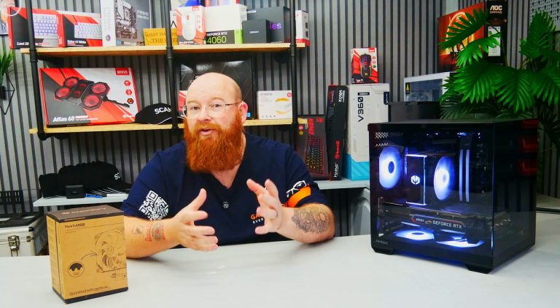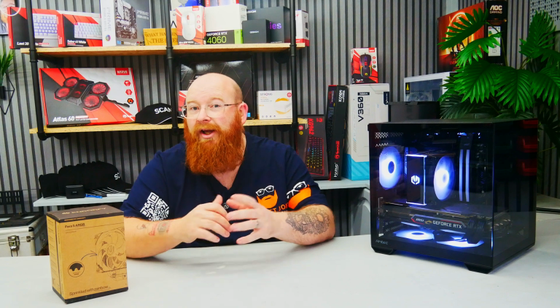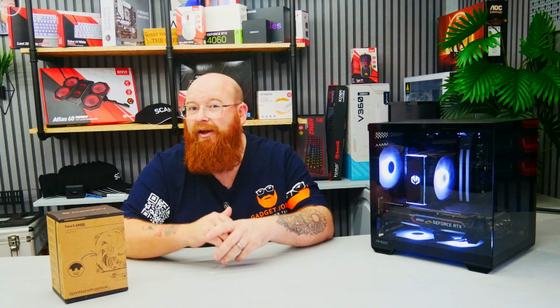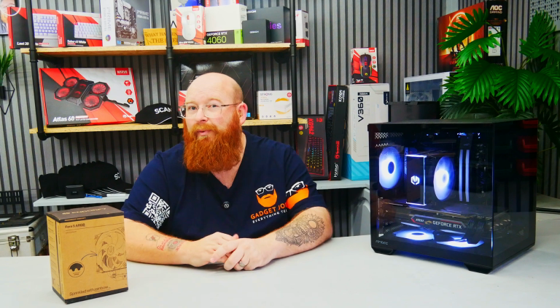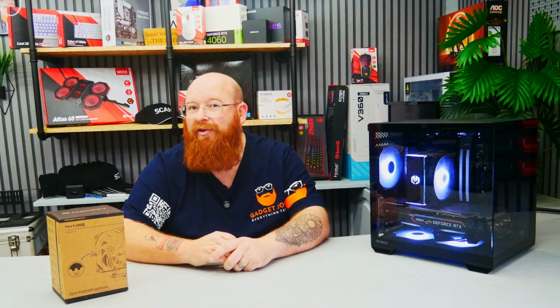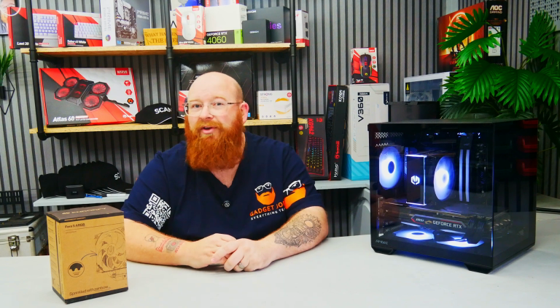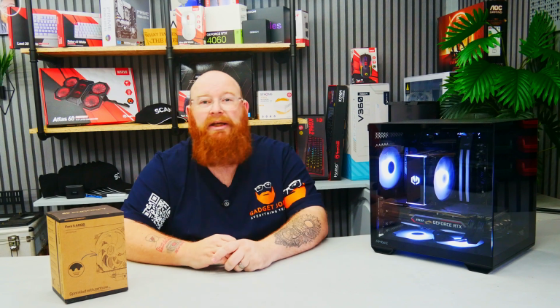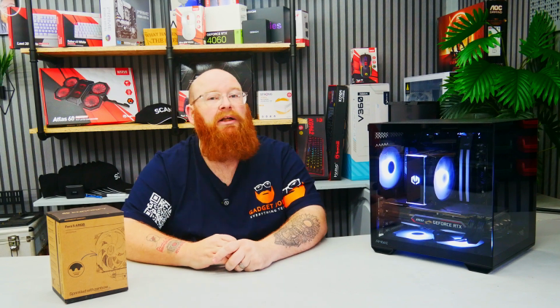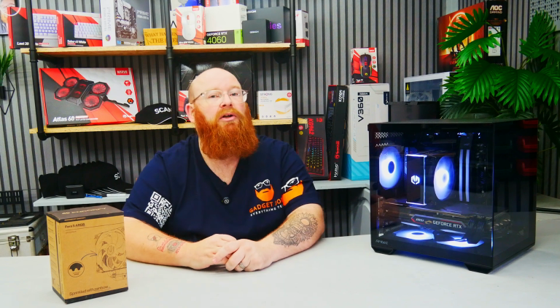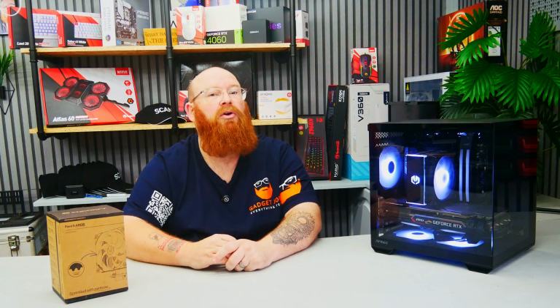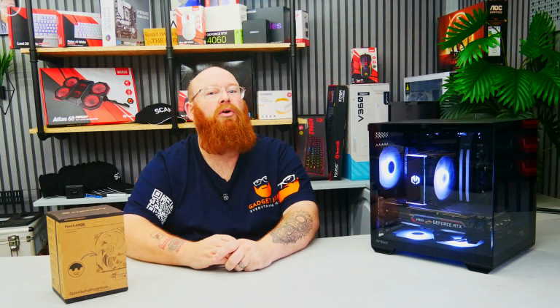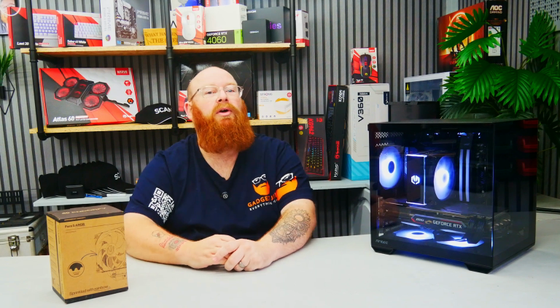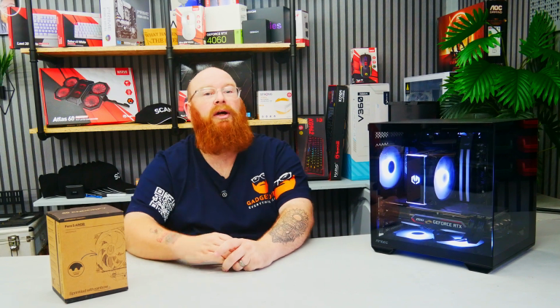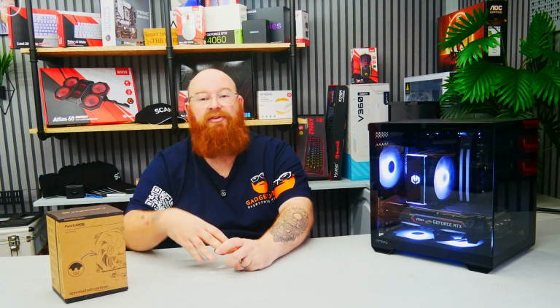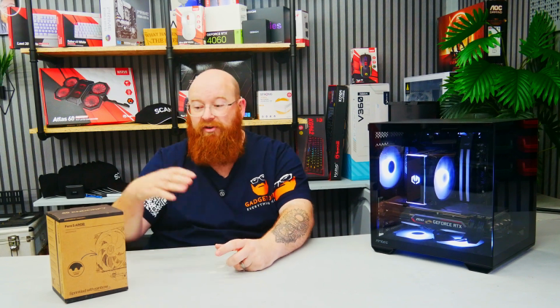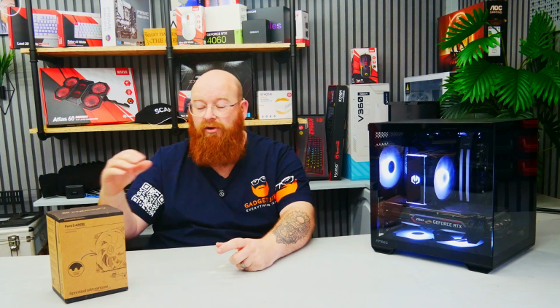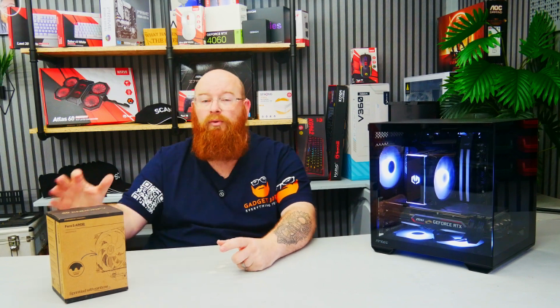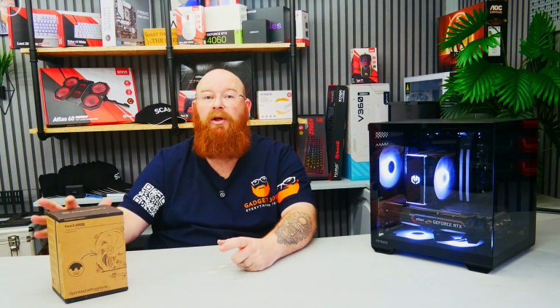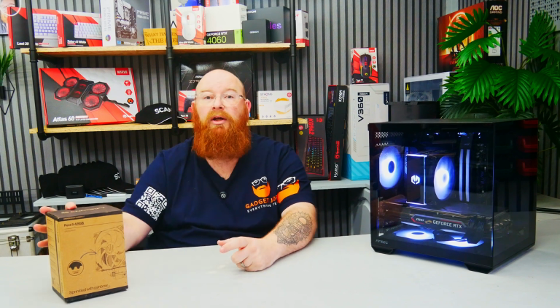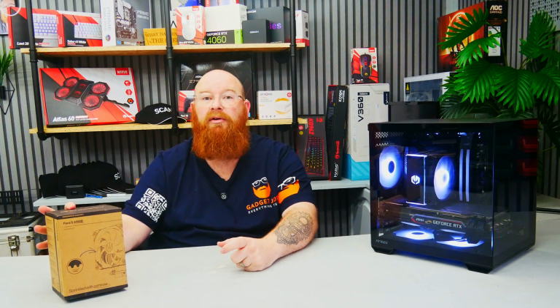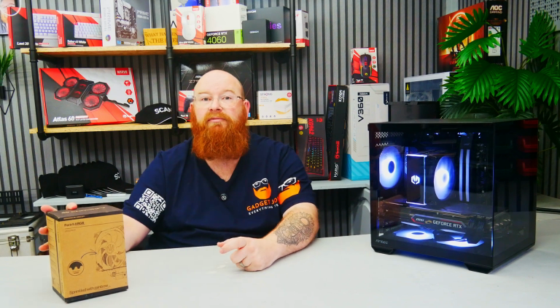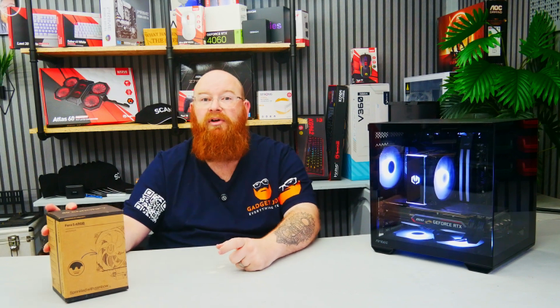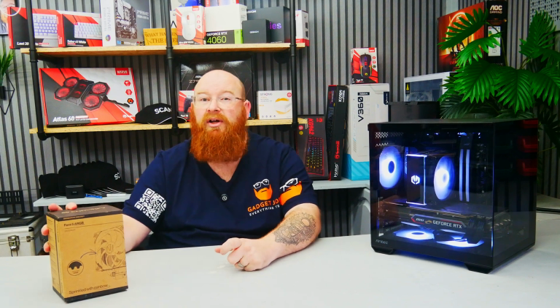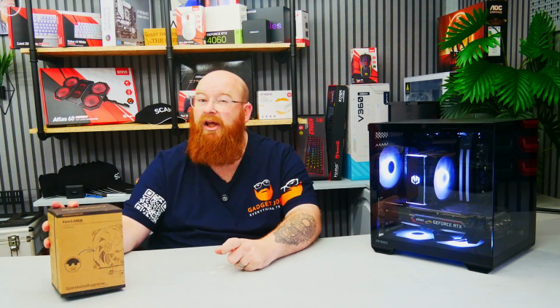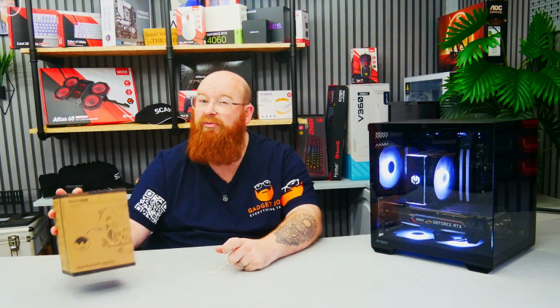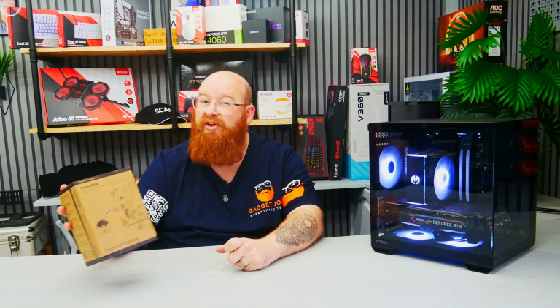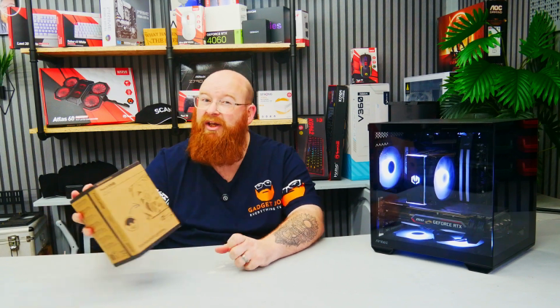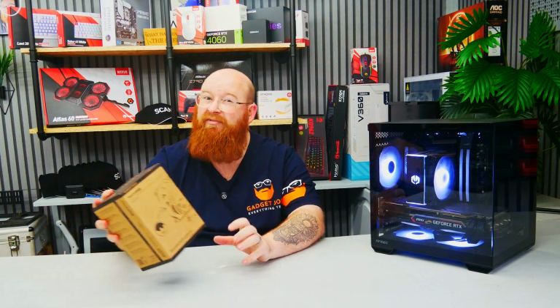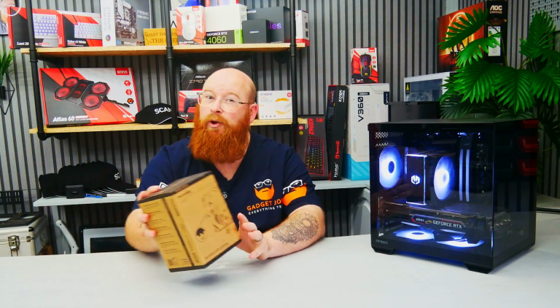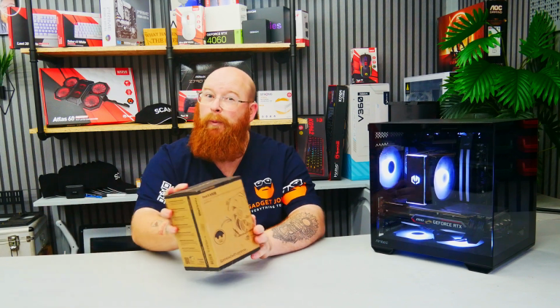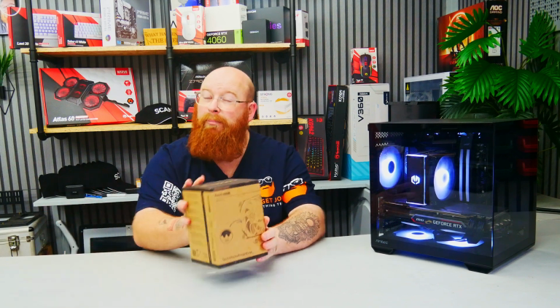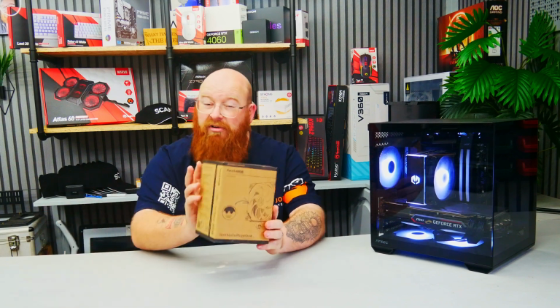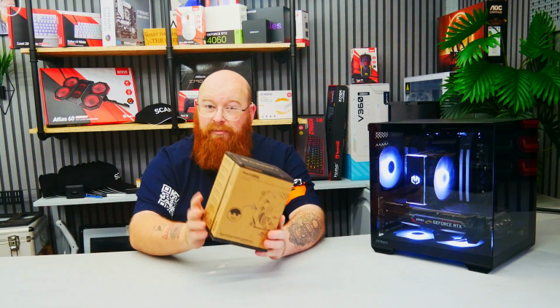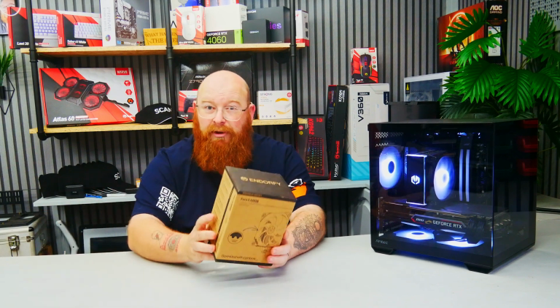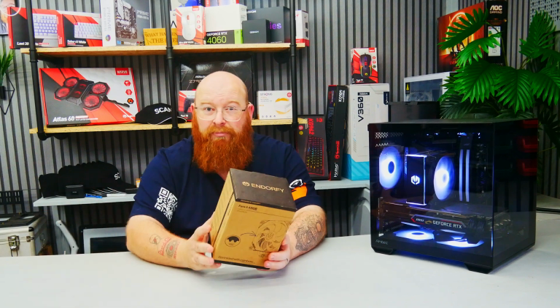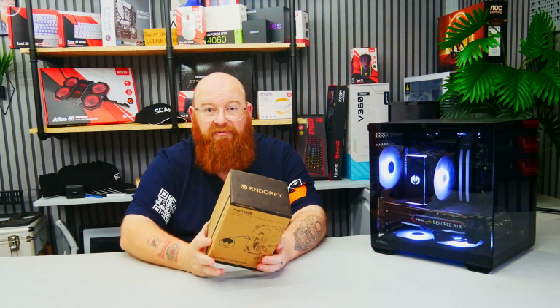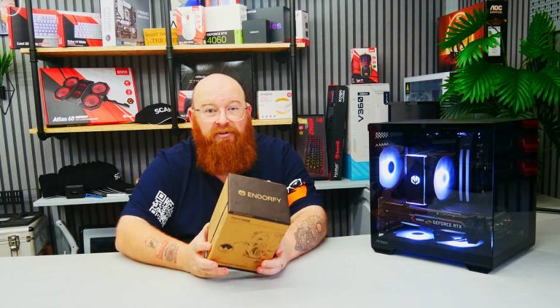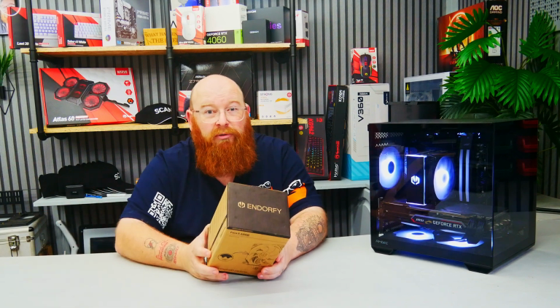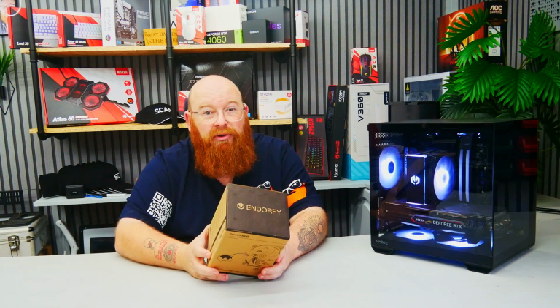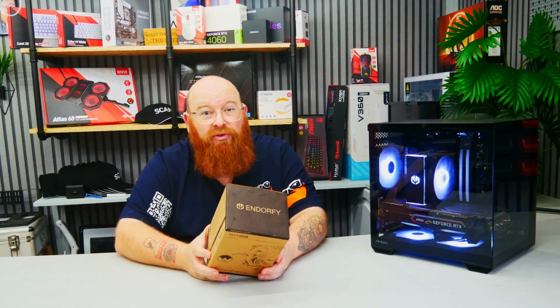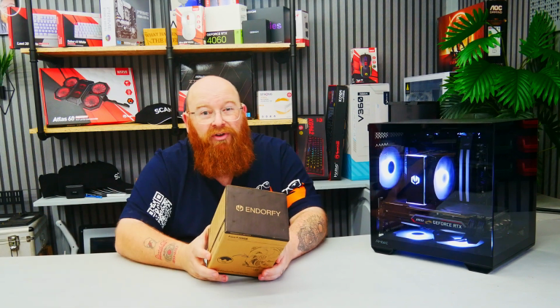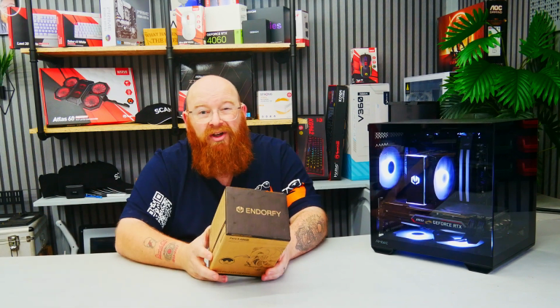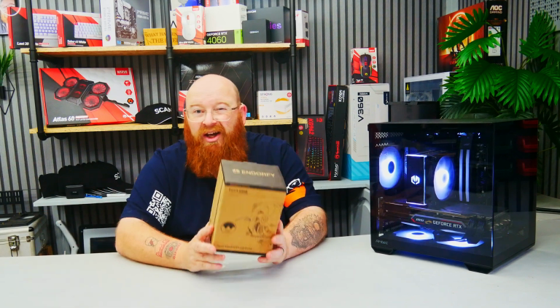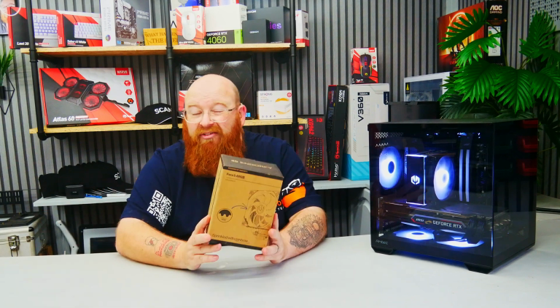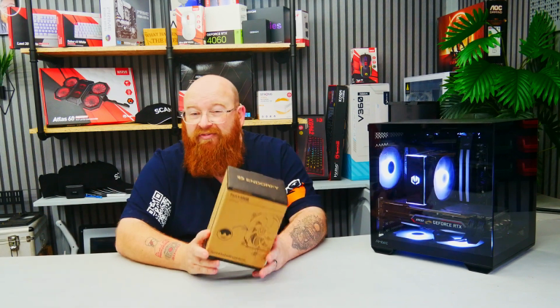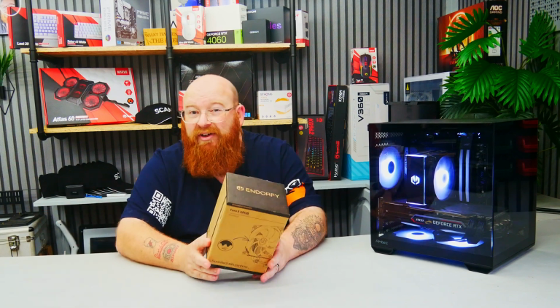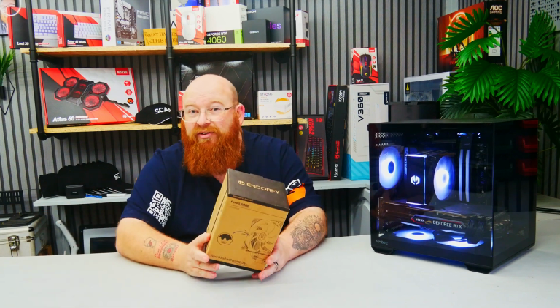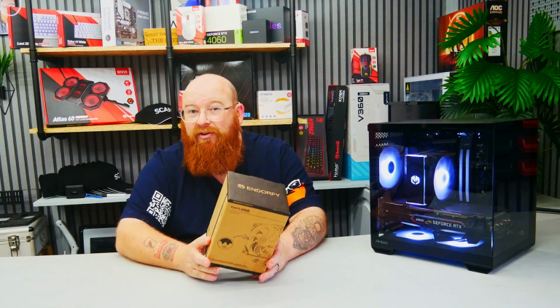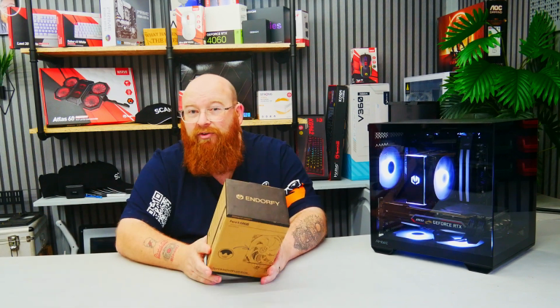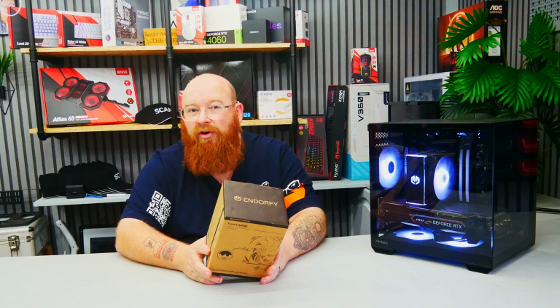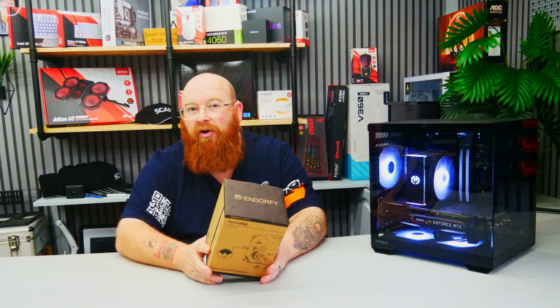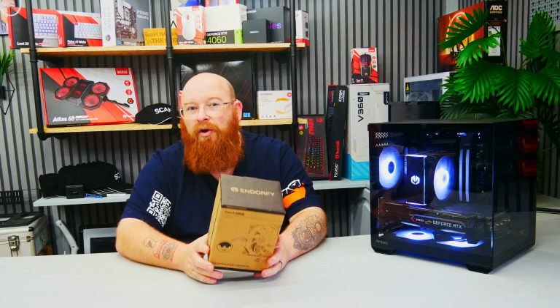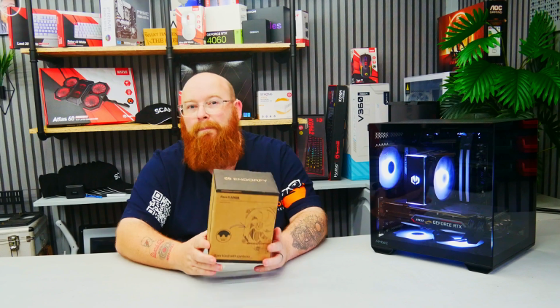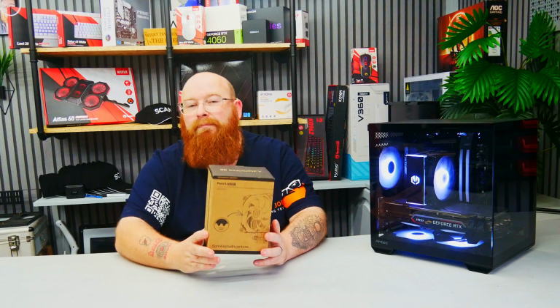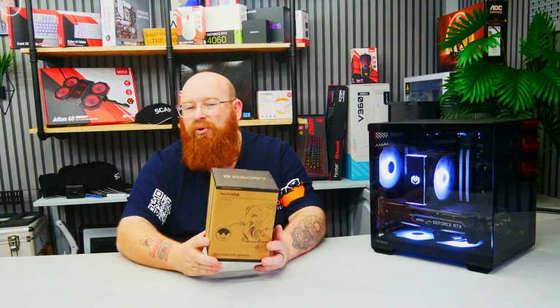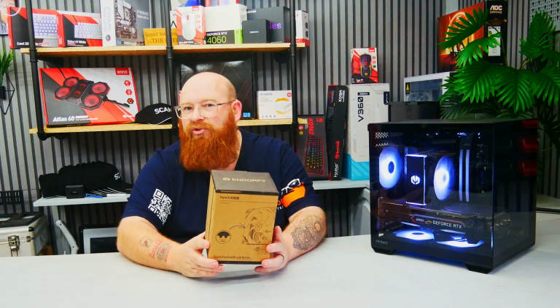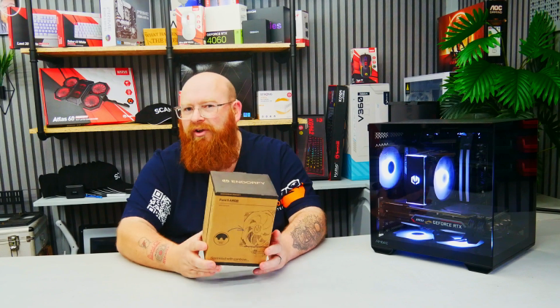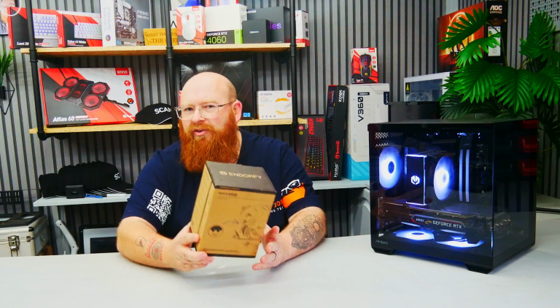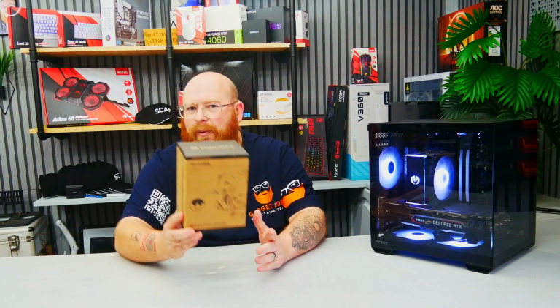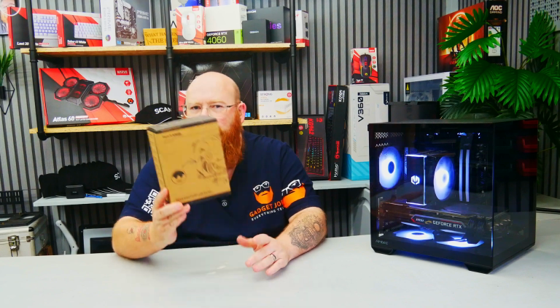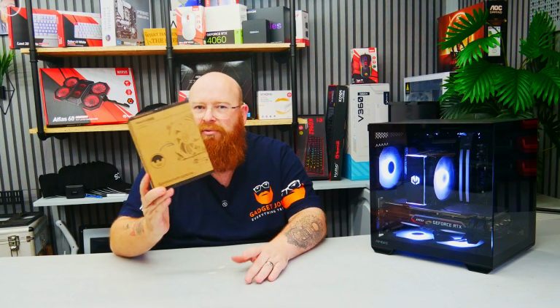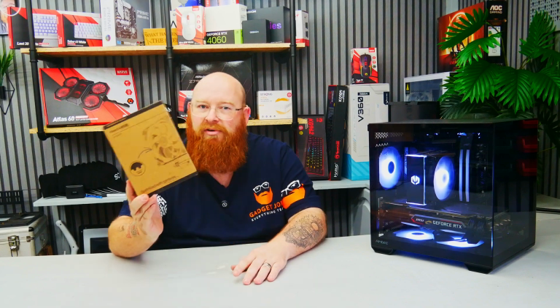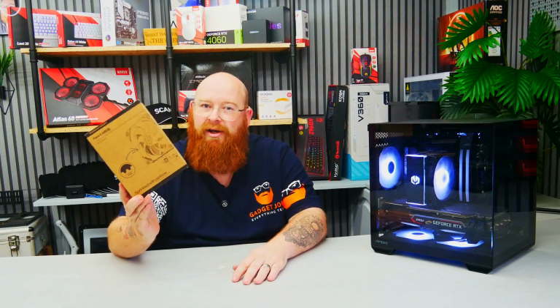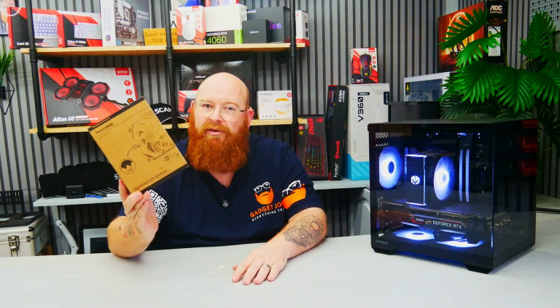Today we're taking a look at a cooler that claims to give you premium performance and features on a budget price.